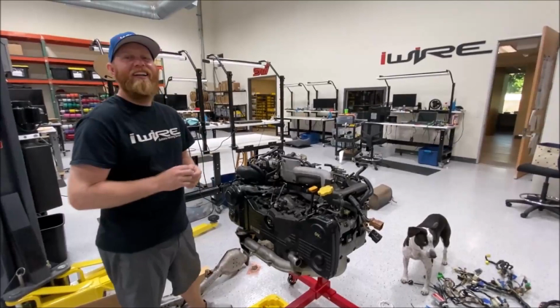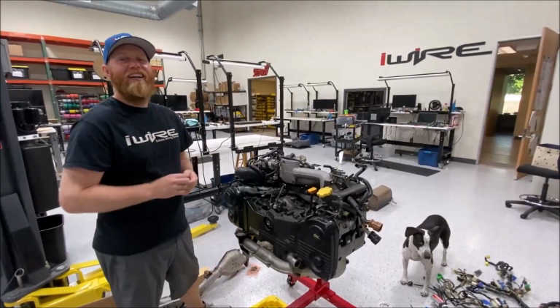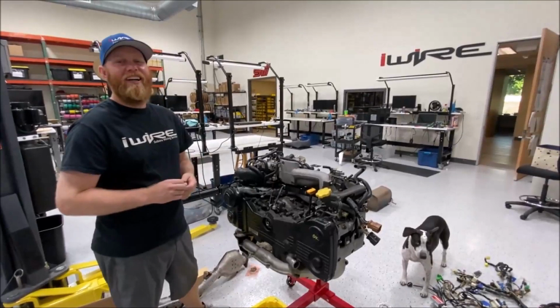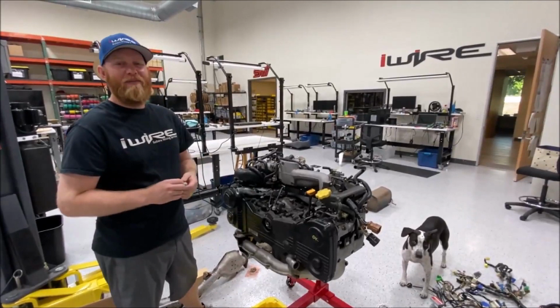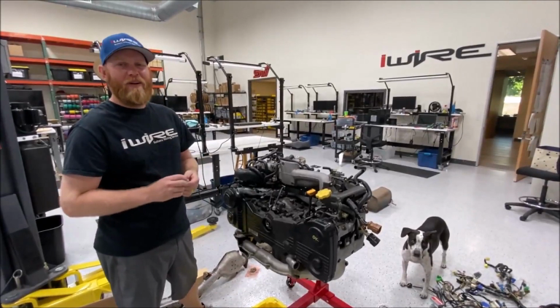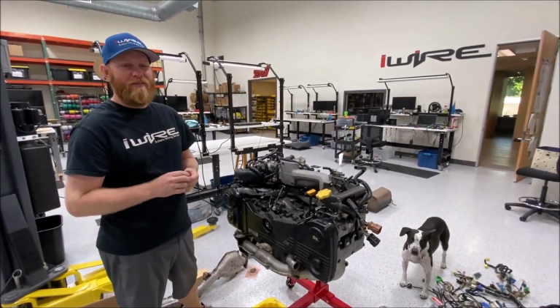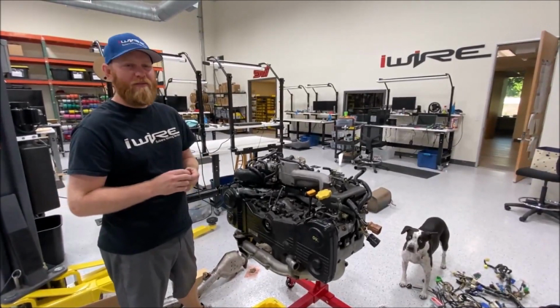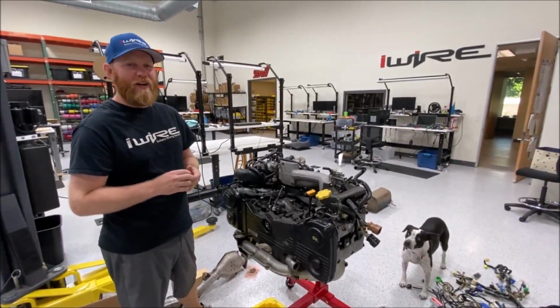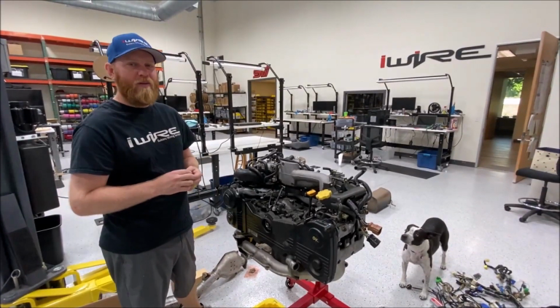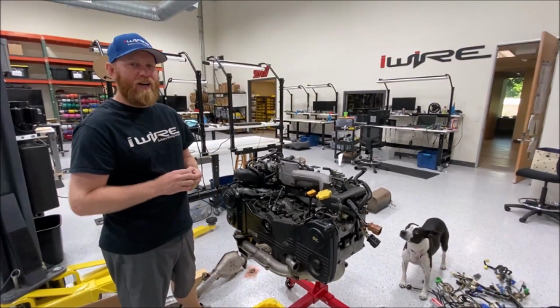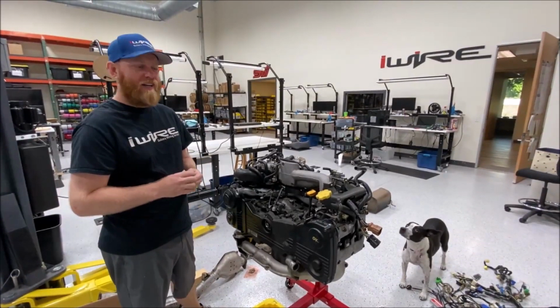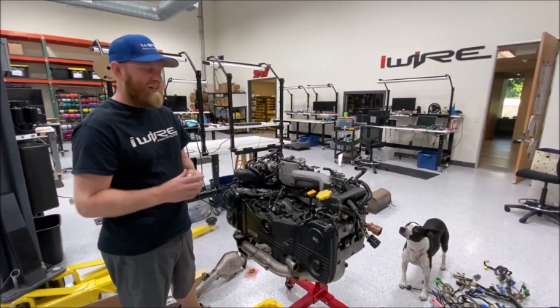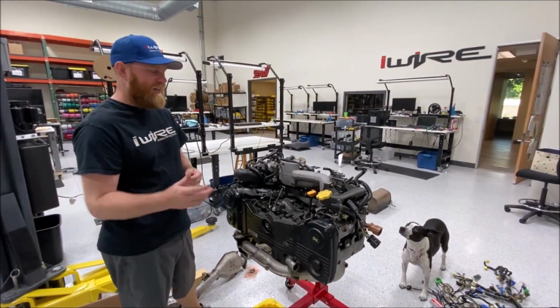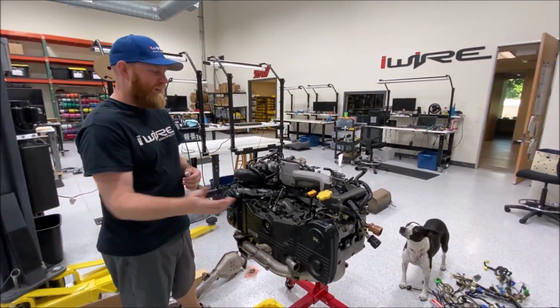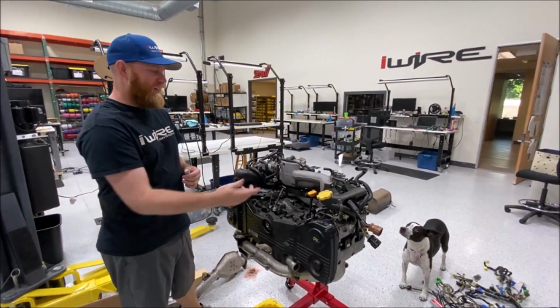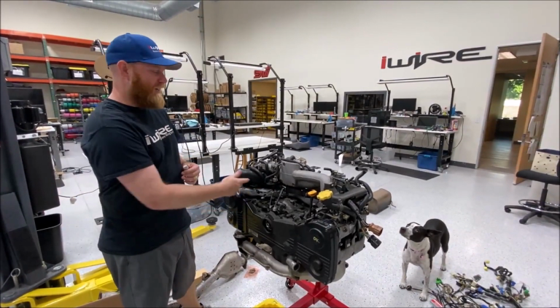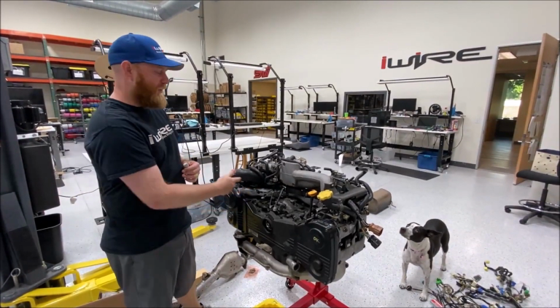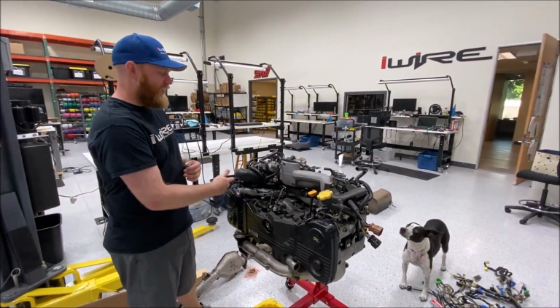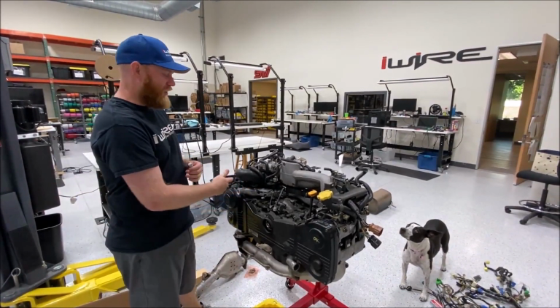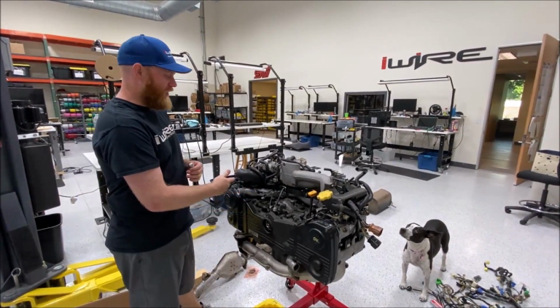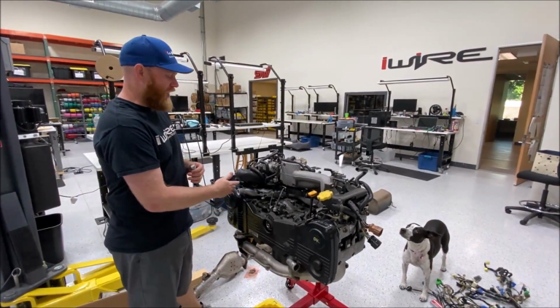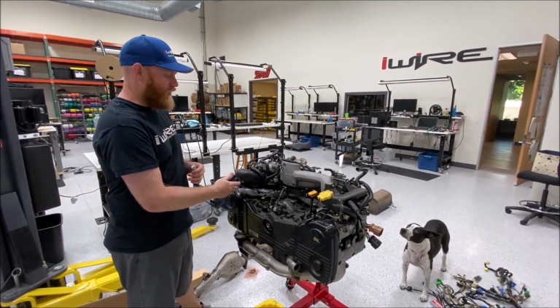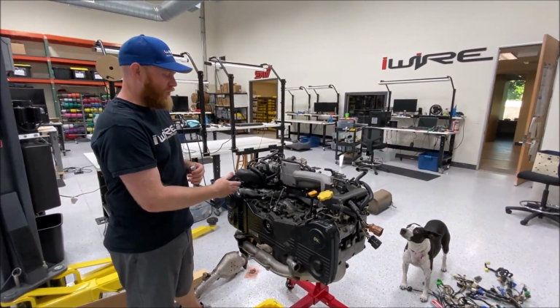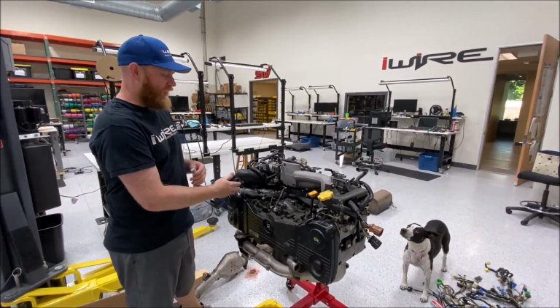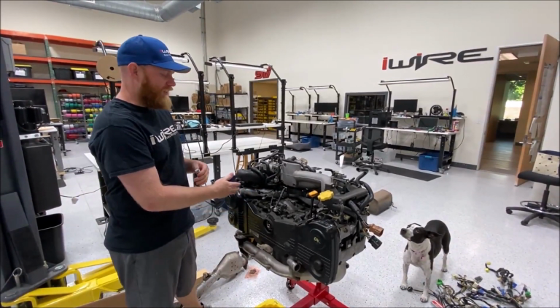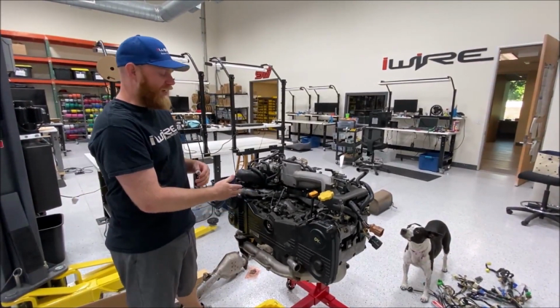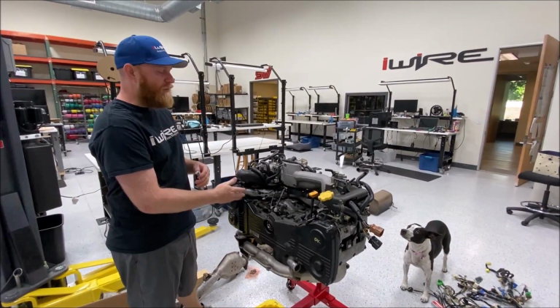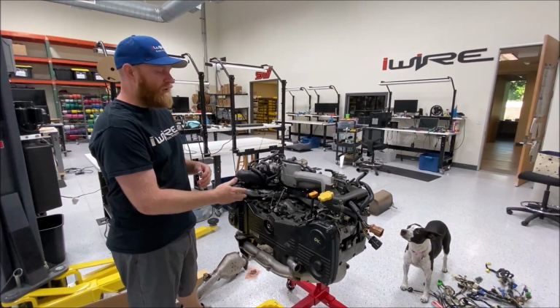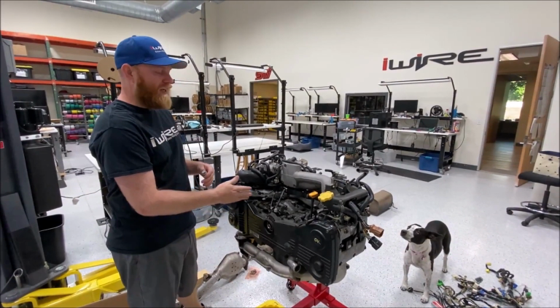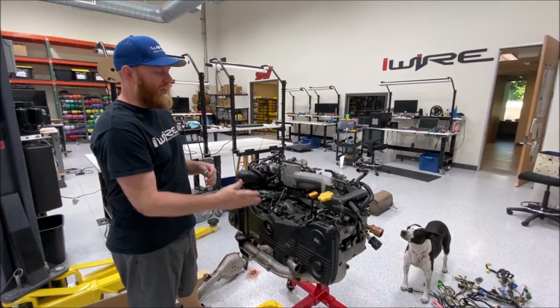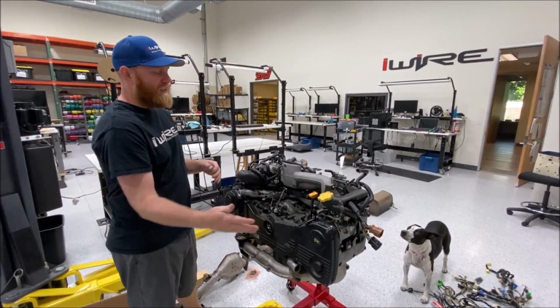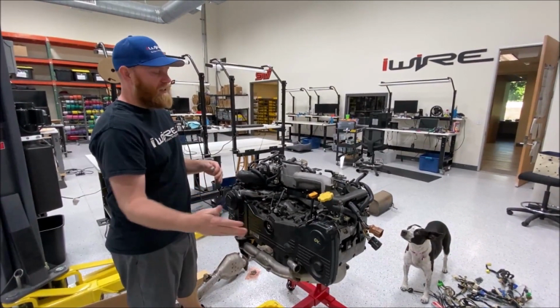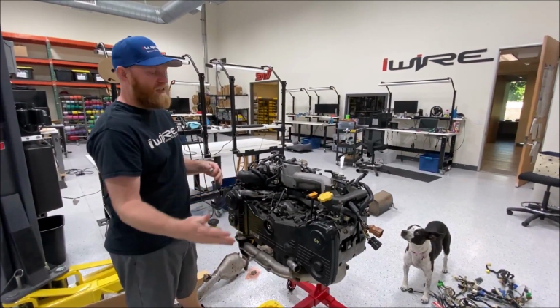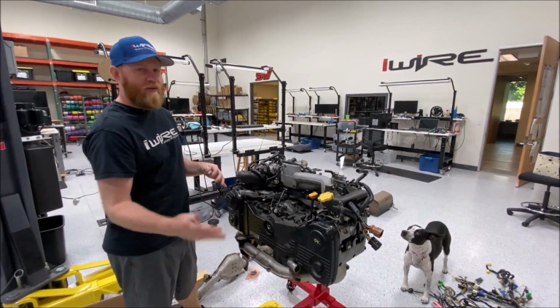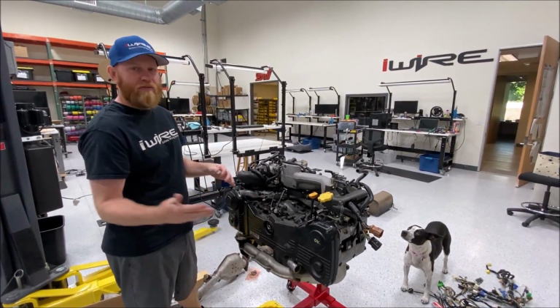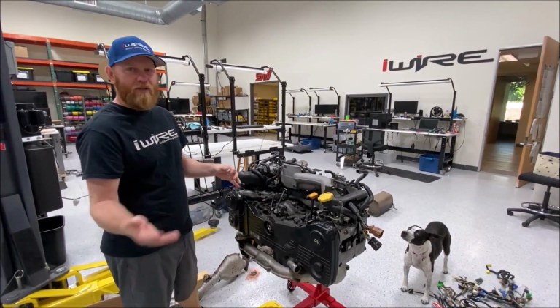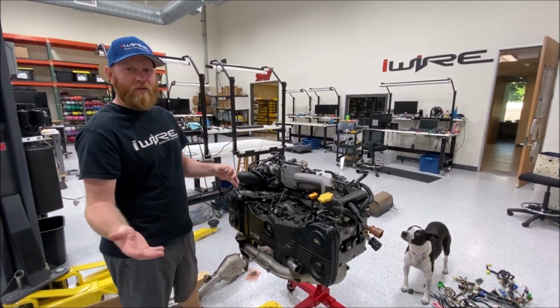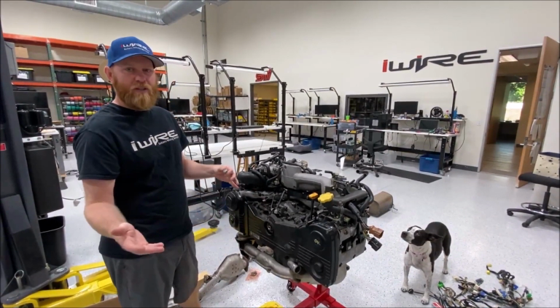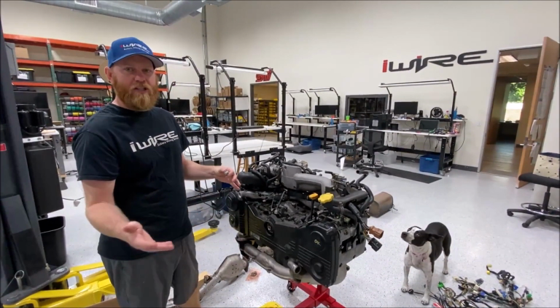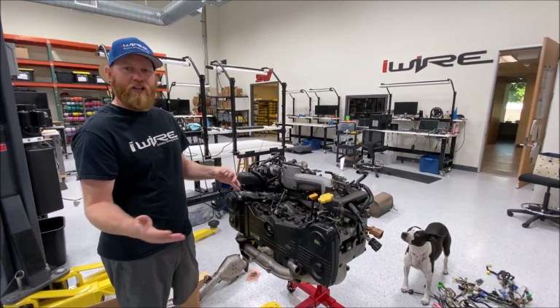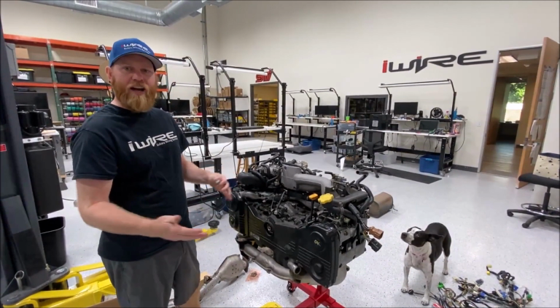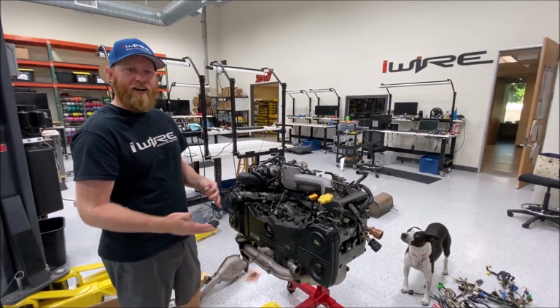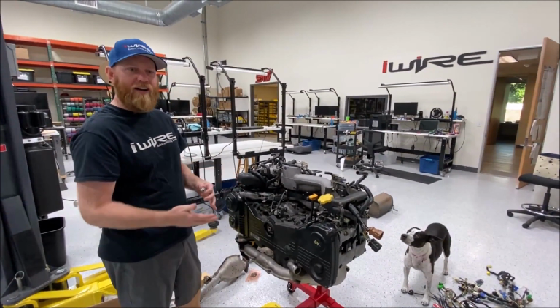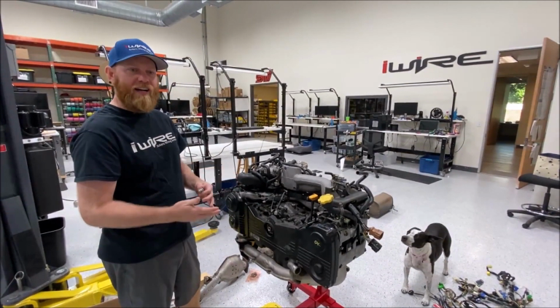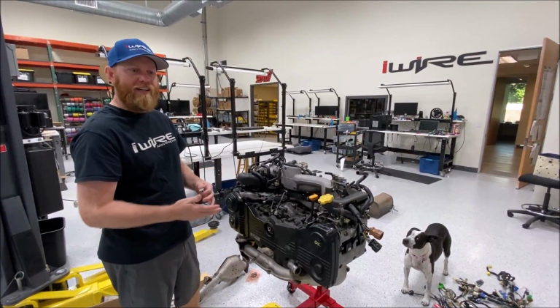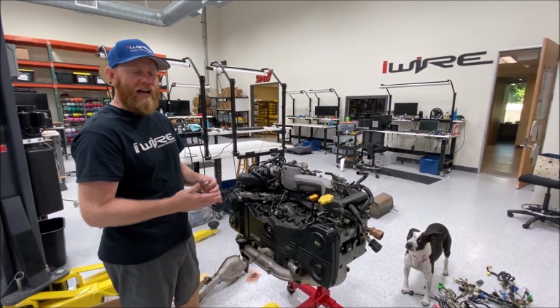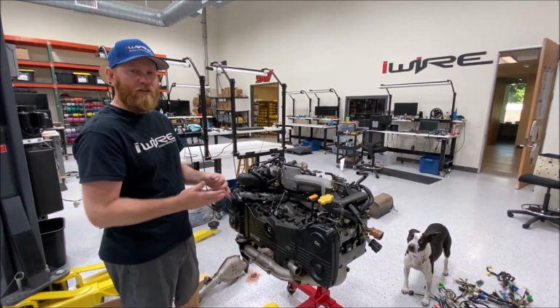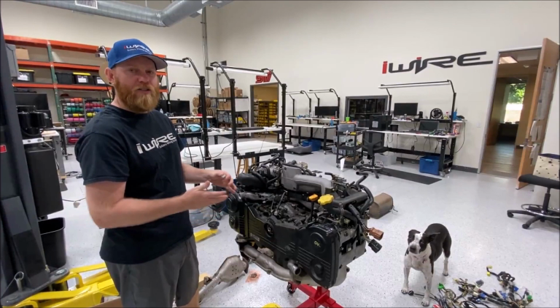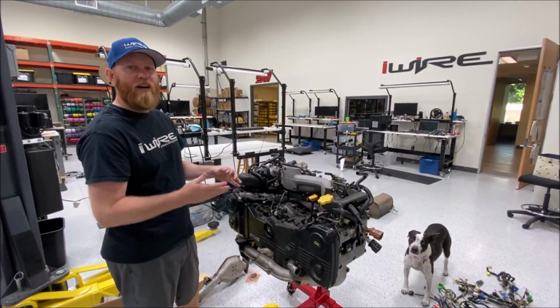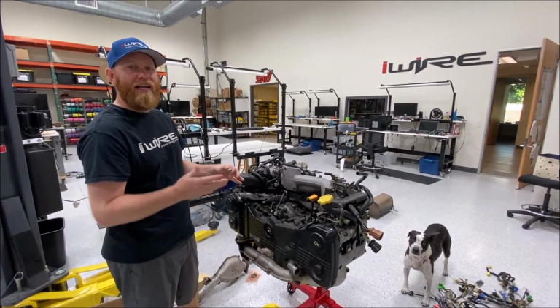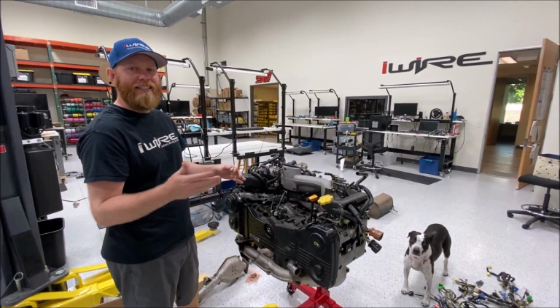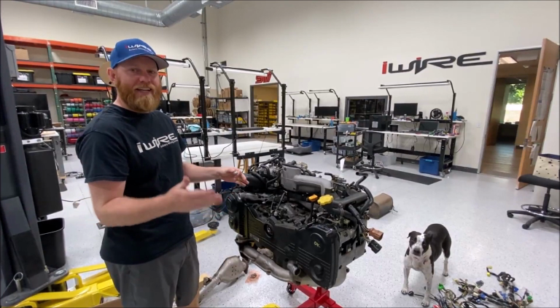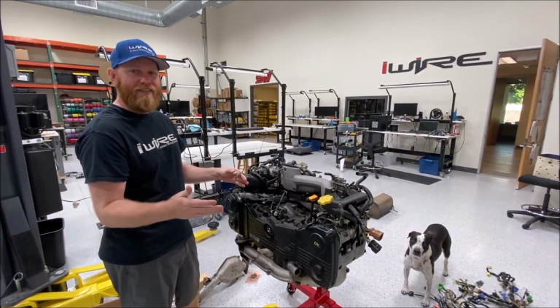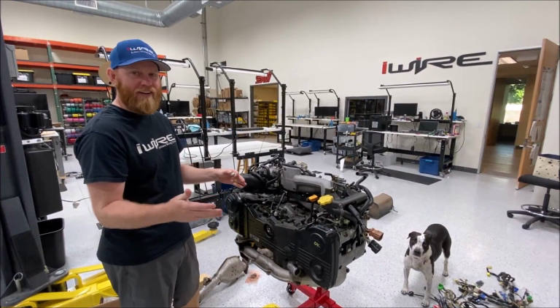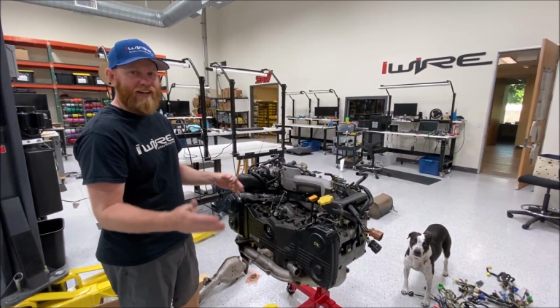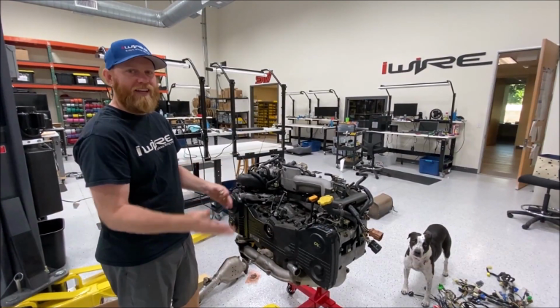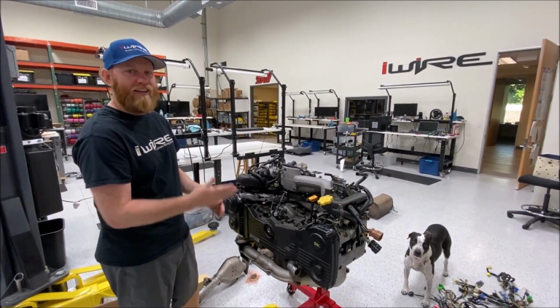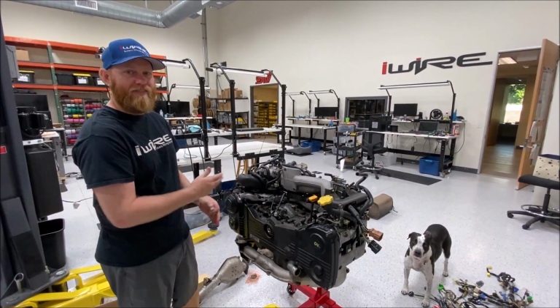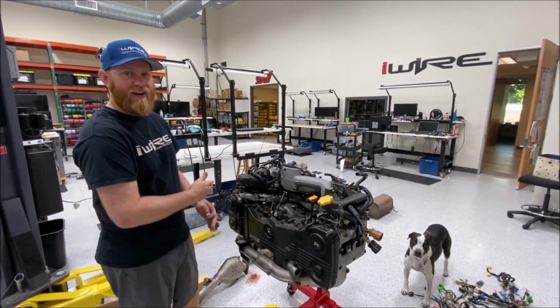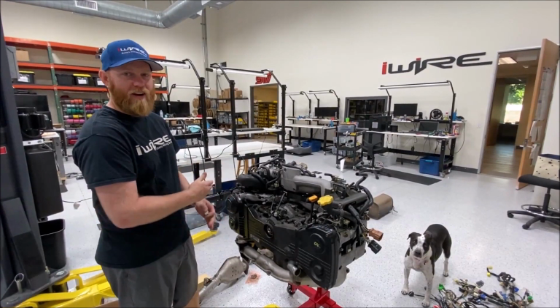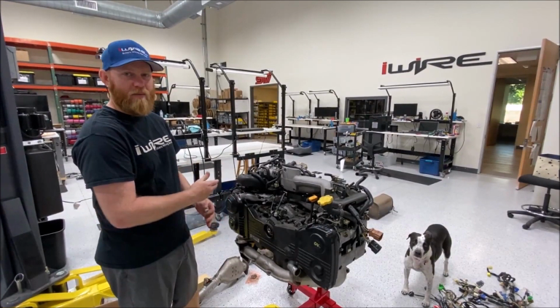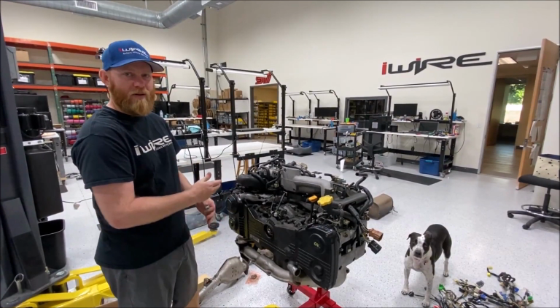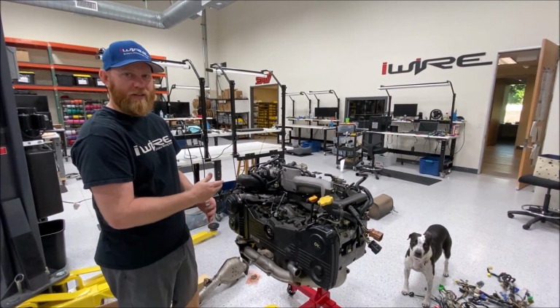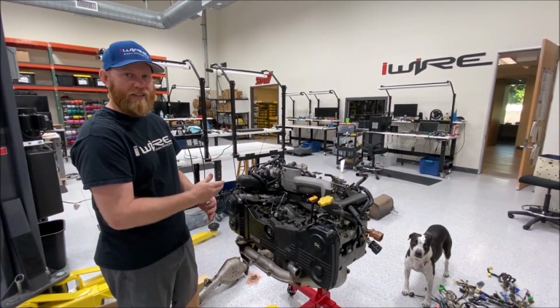Hi, I'm Brian from iWire. We're going to show you how to replace a couple connectors, but first we're going to show you how to identify if they are broken.